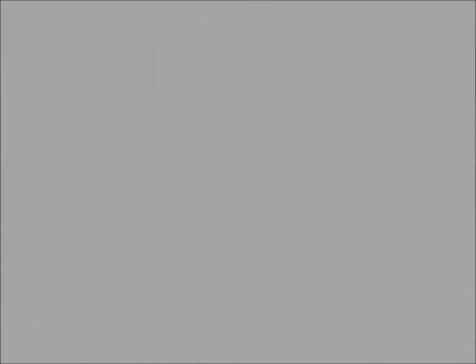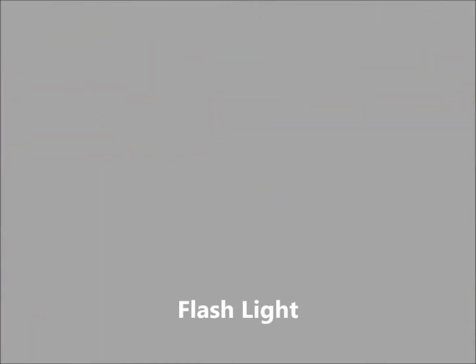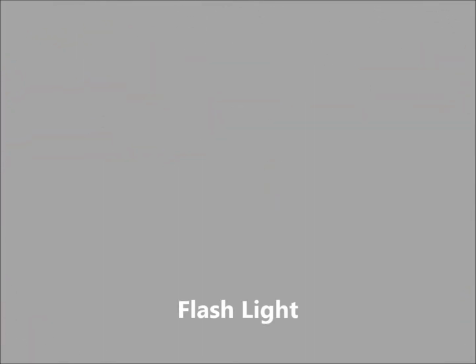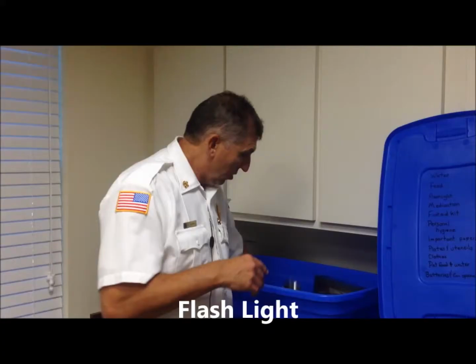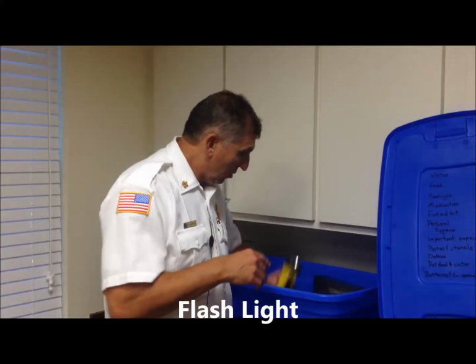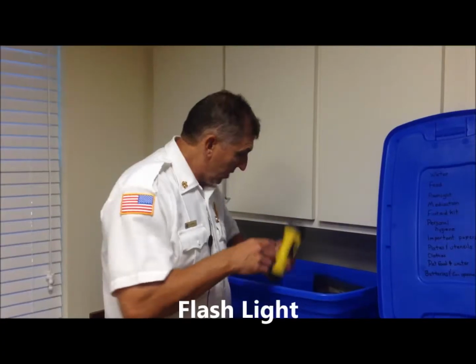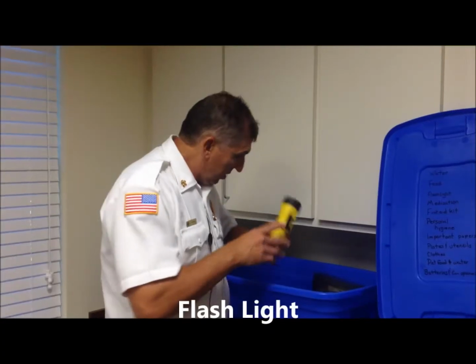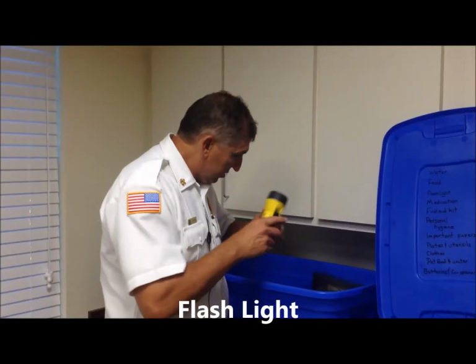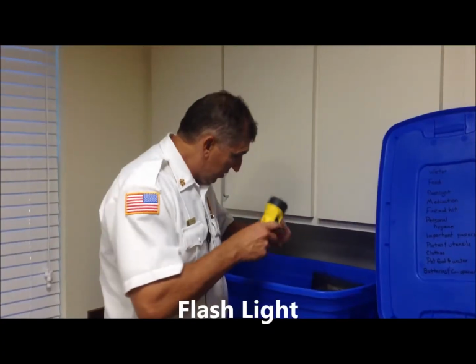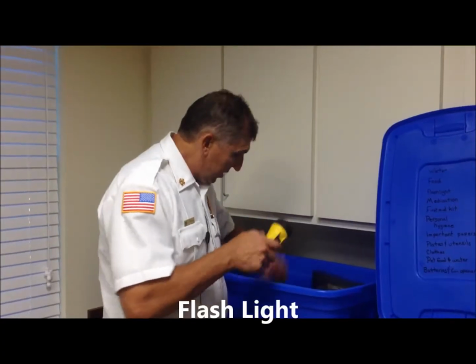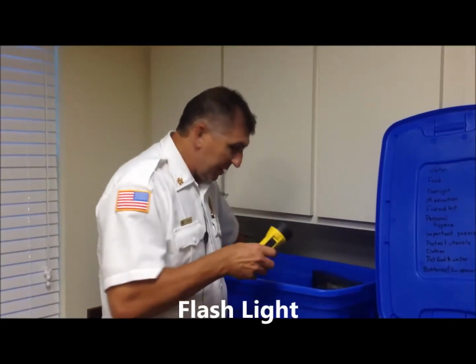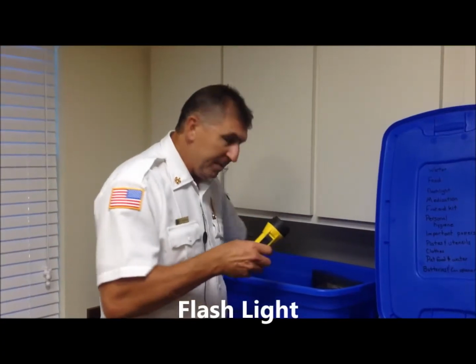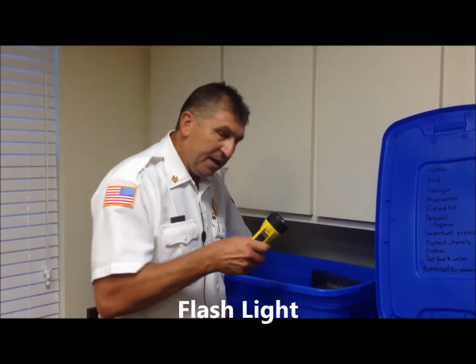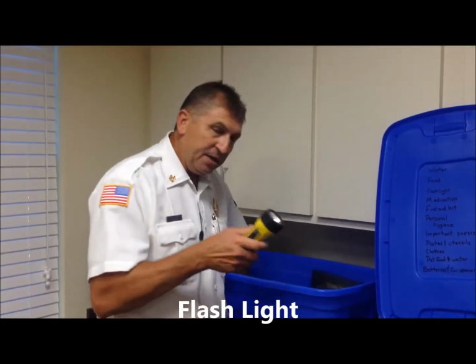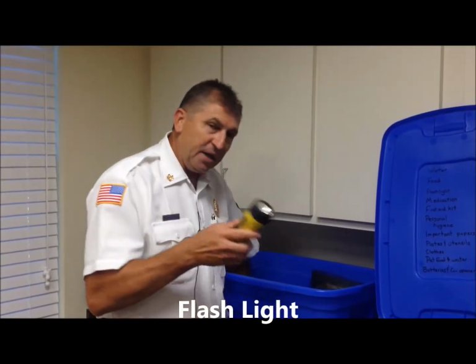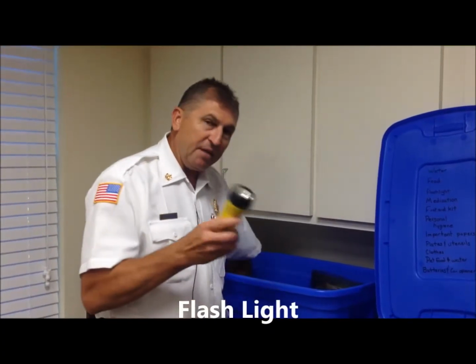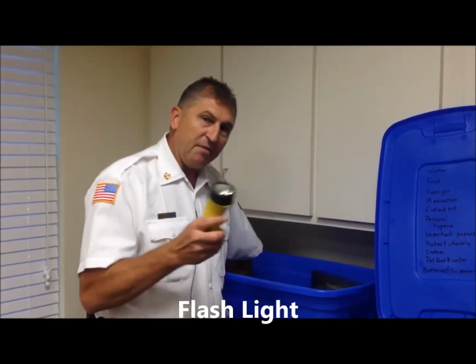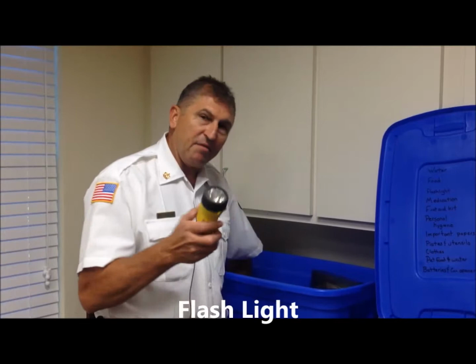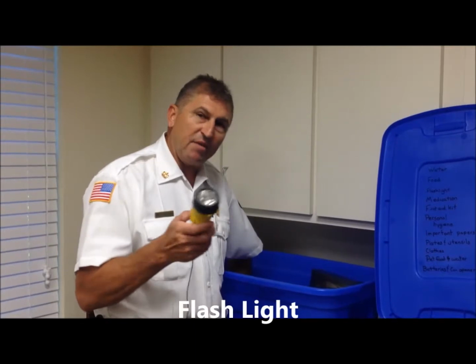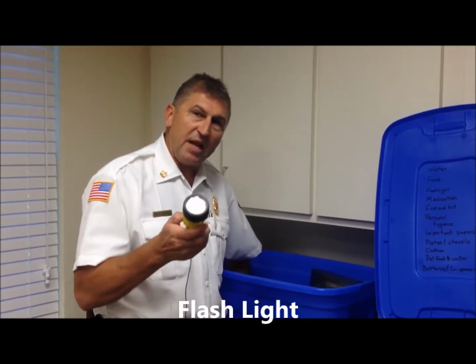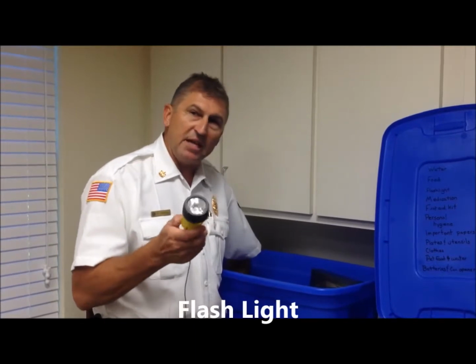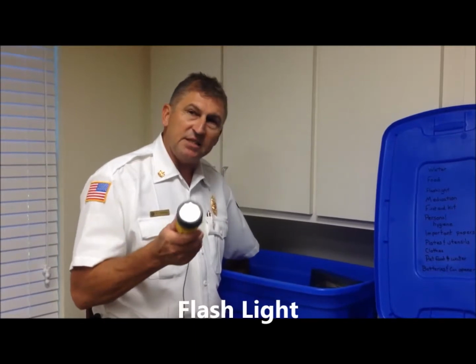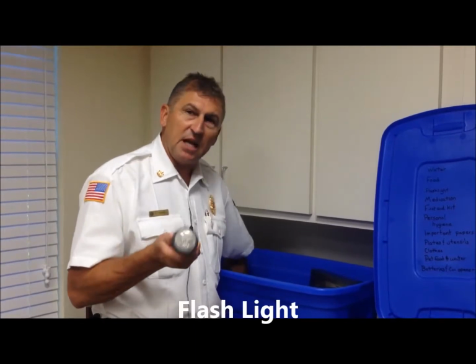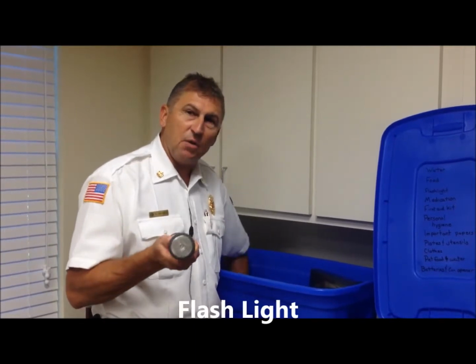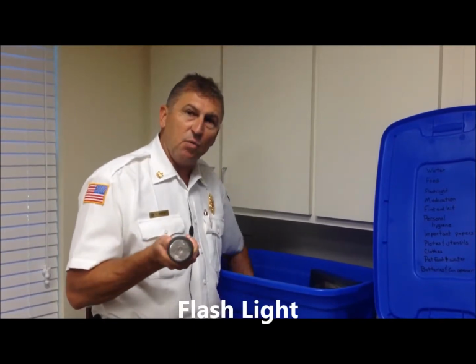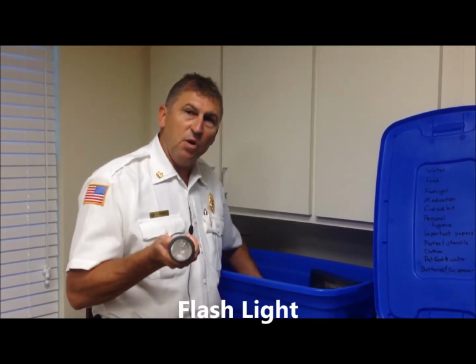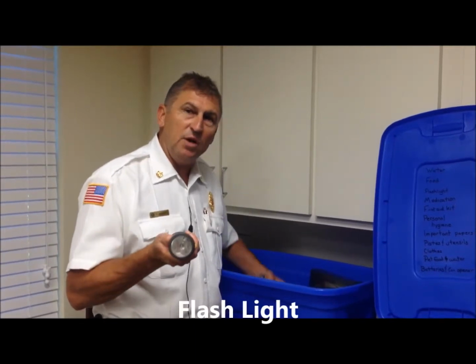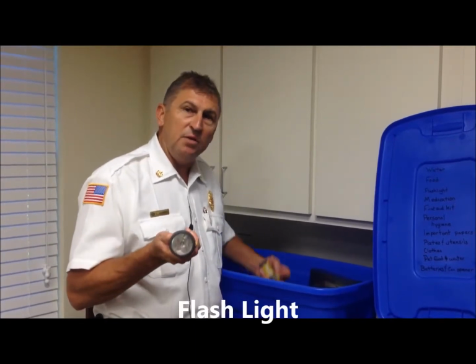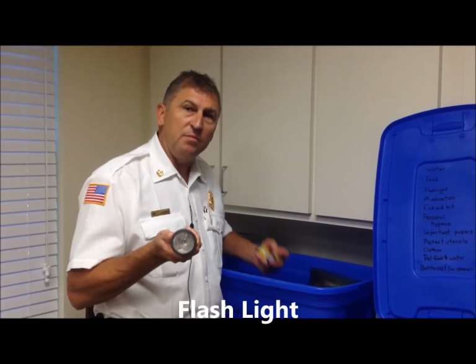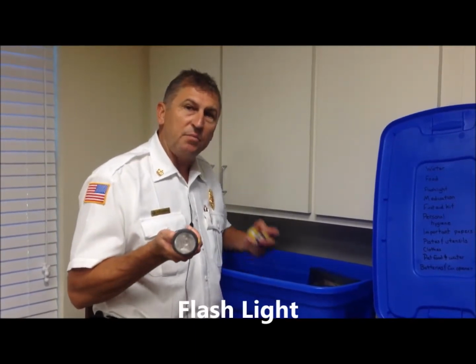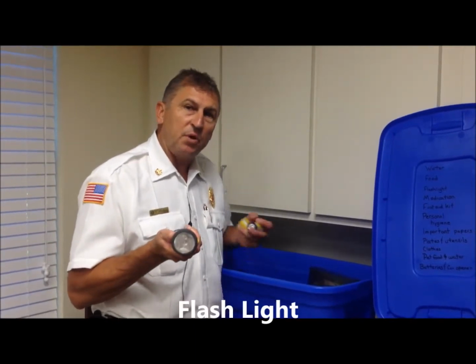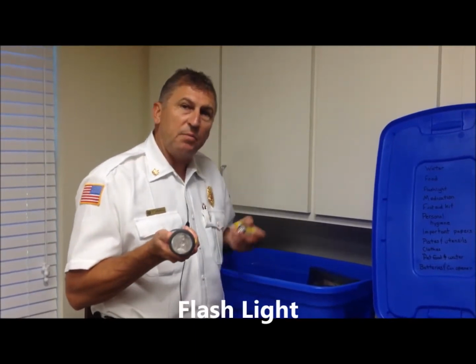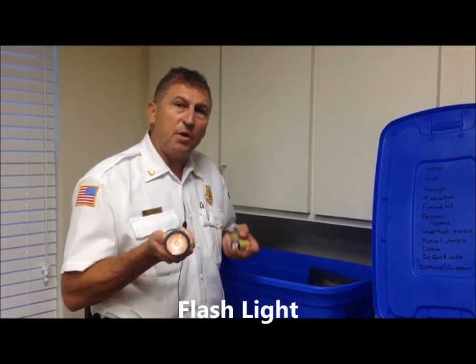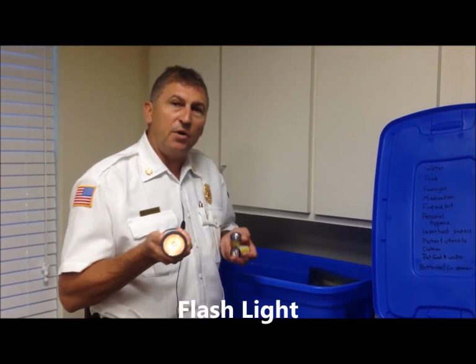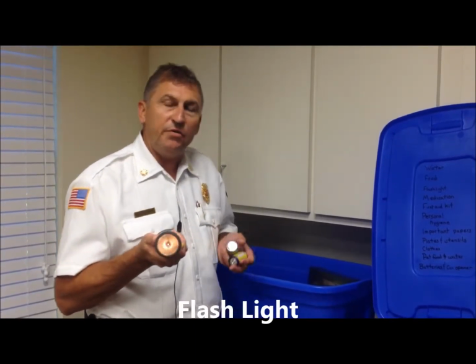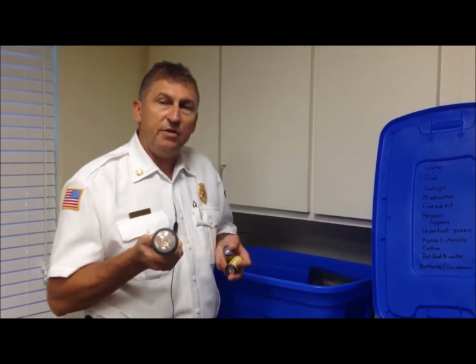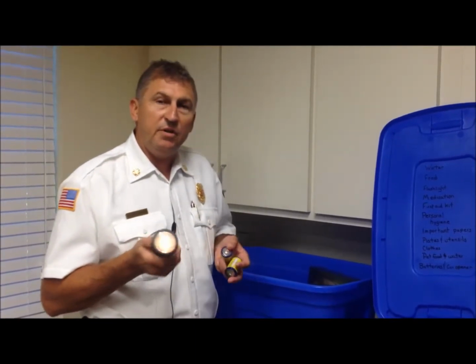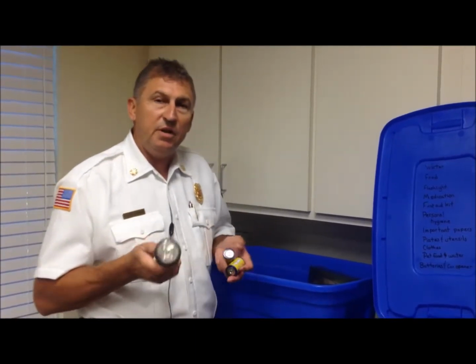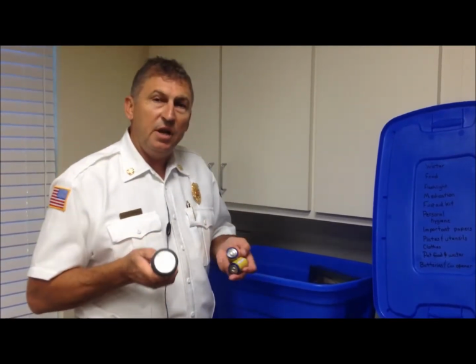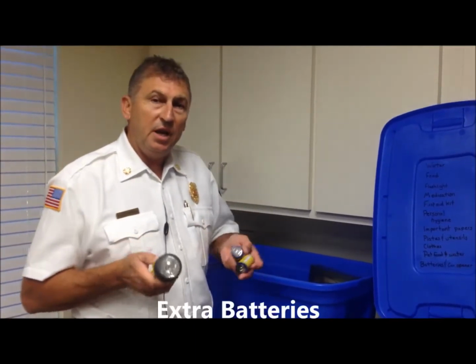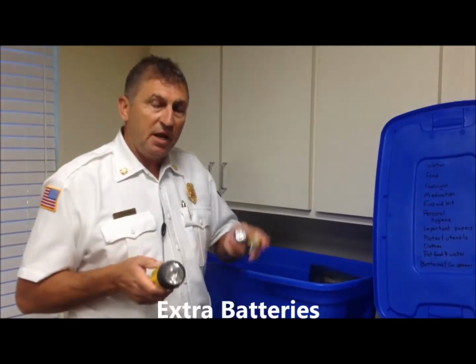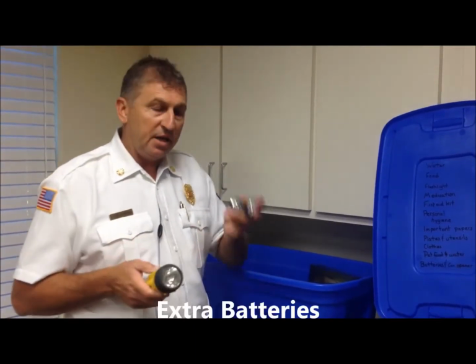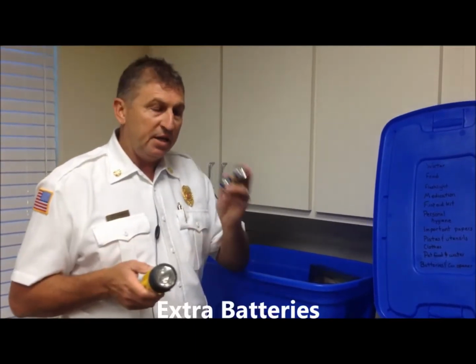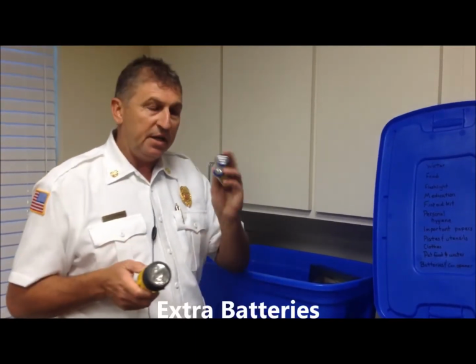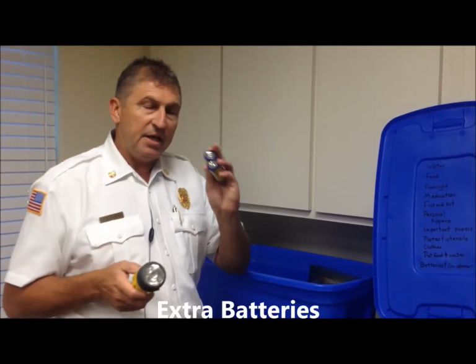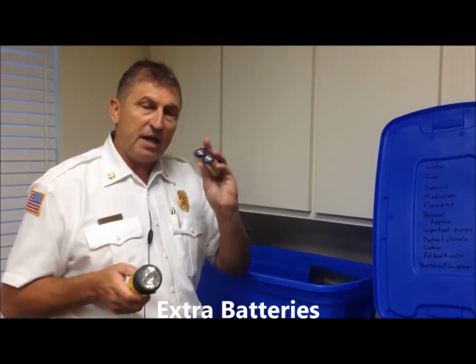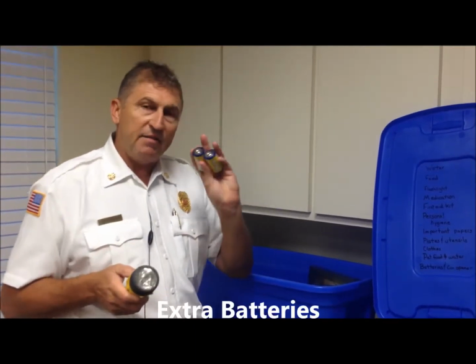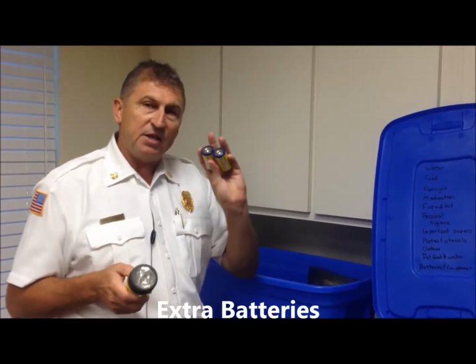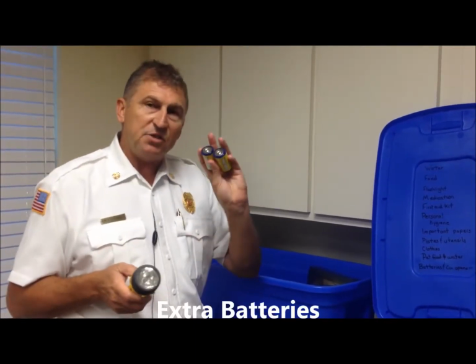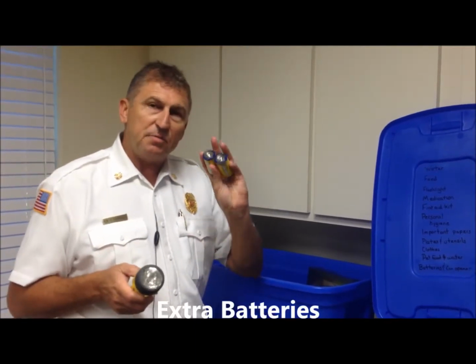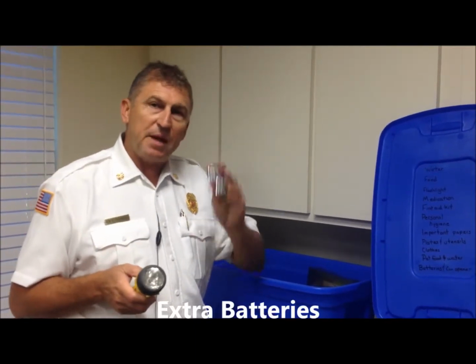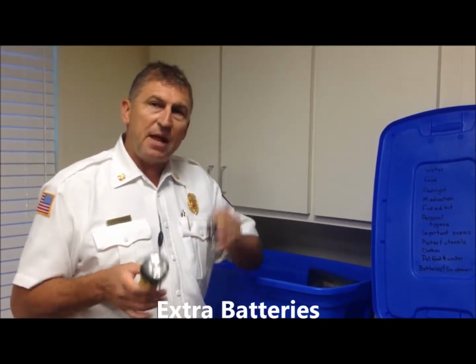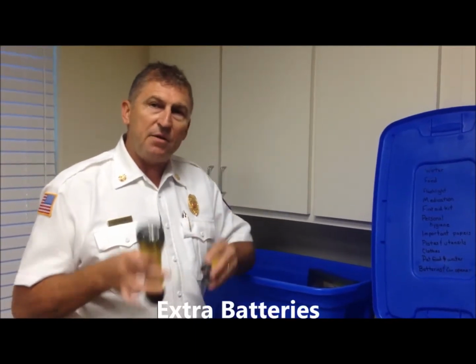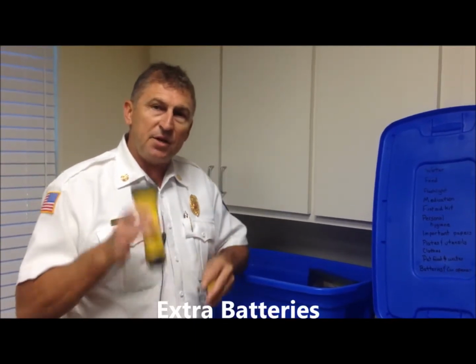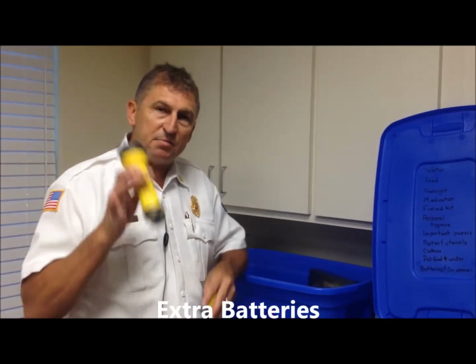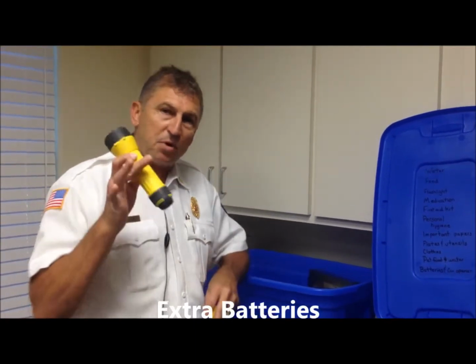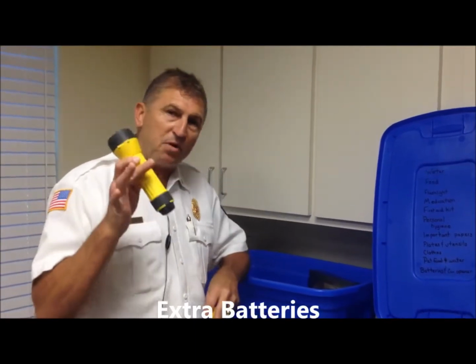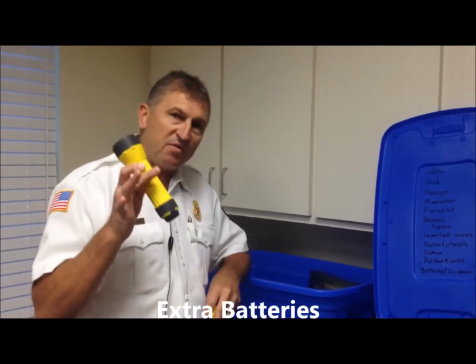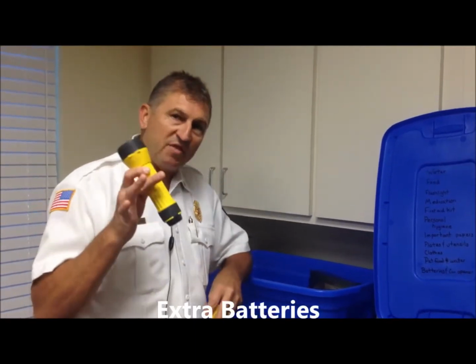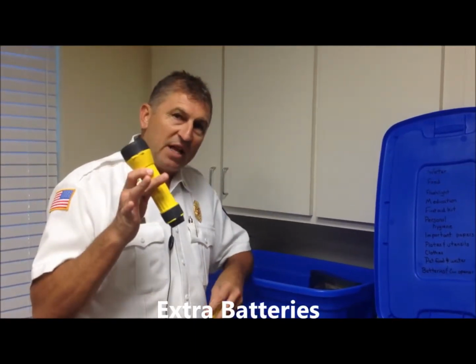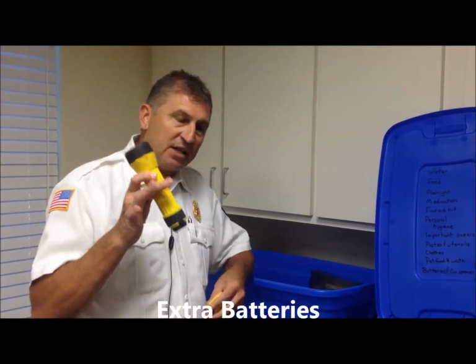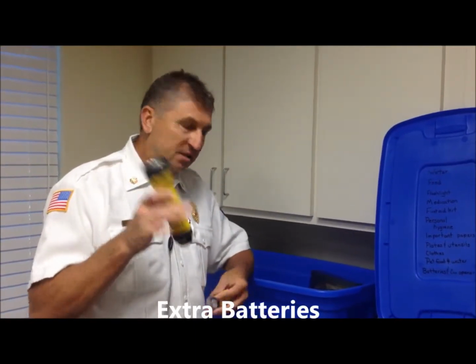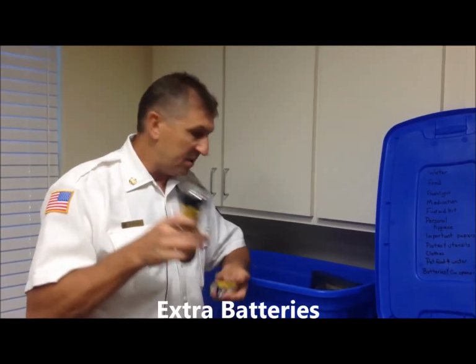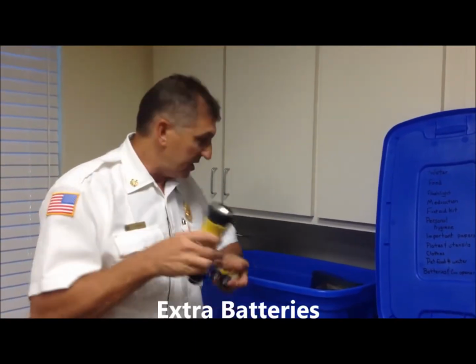We also recommend you have a flashlight — one per person — and you need to have extra batteries for each flashlight.